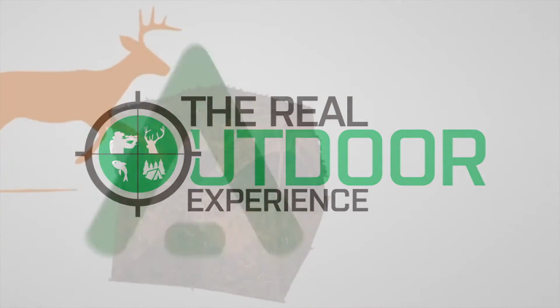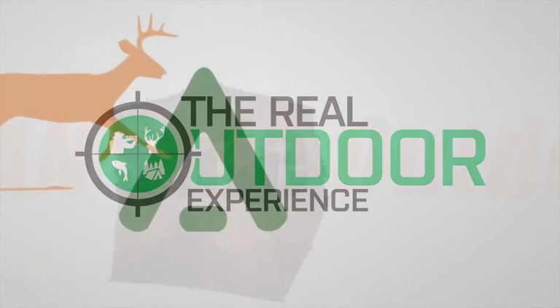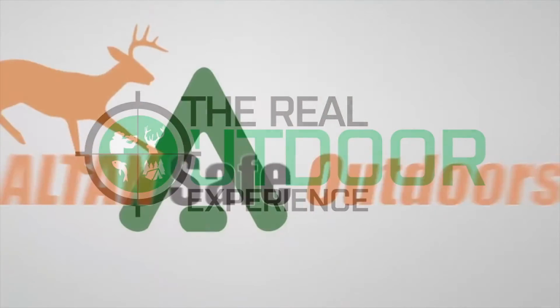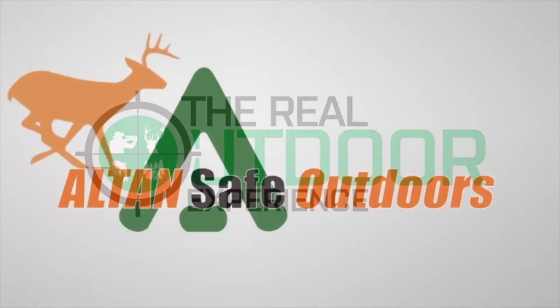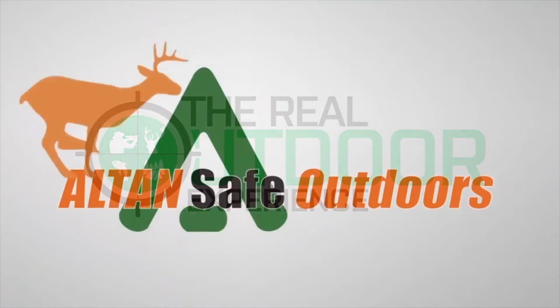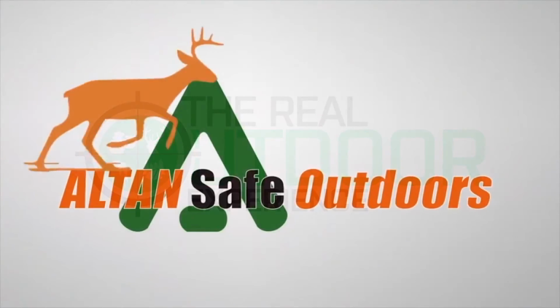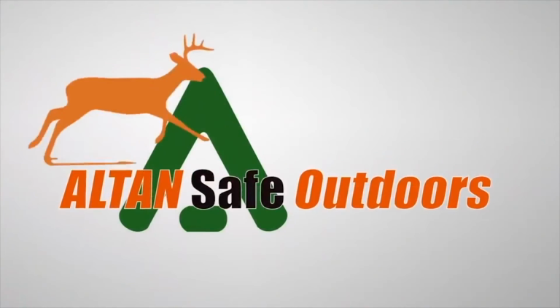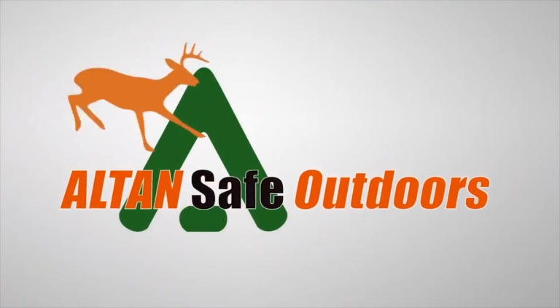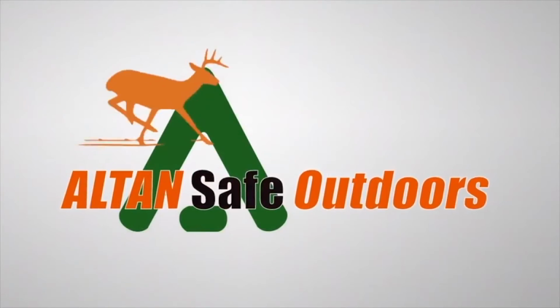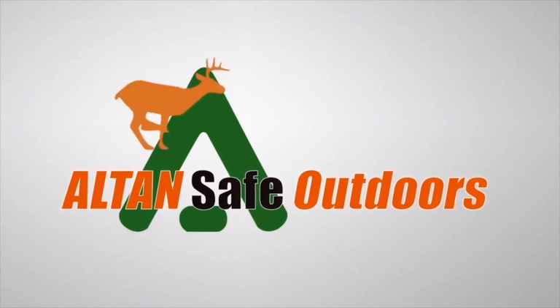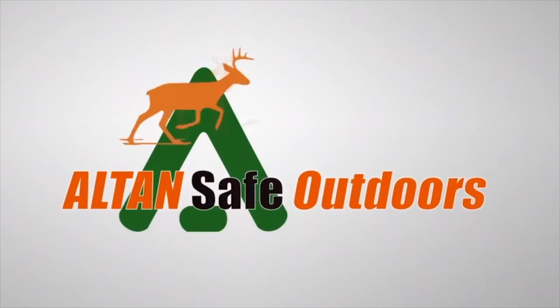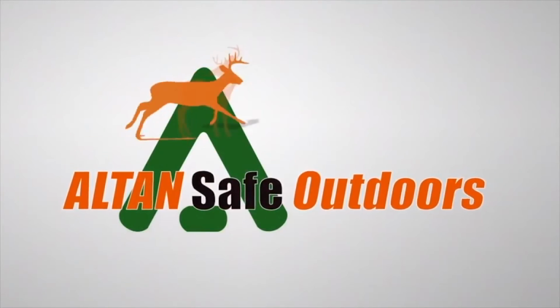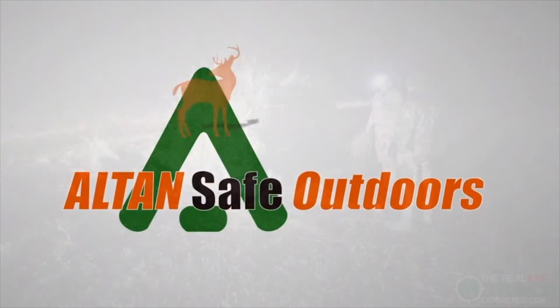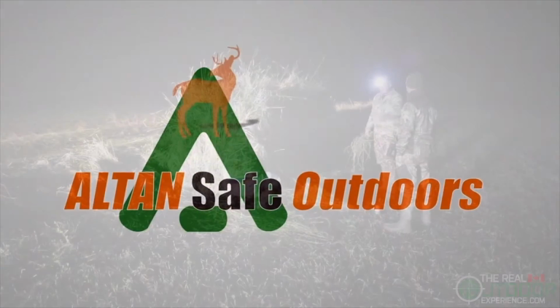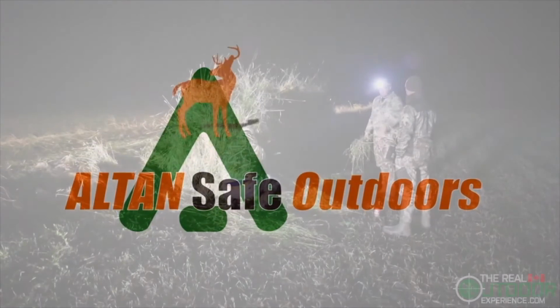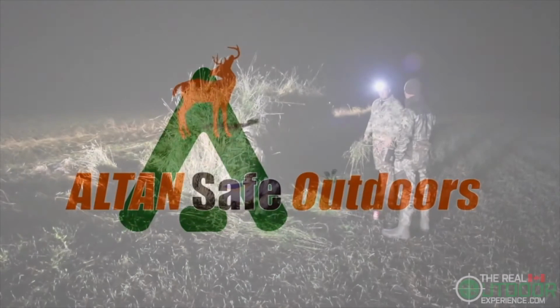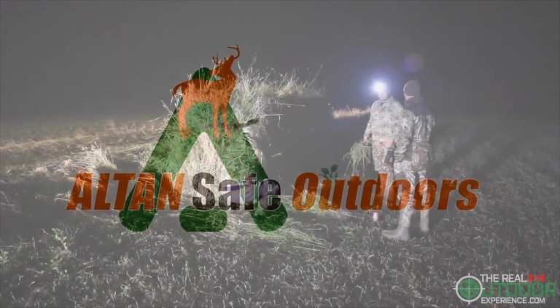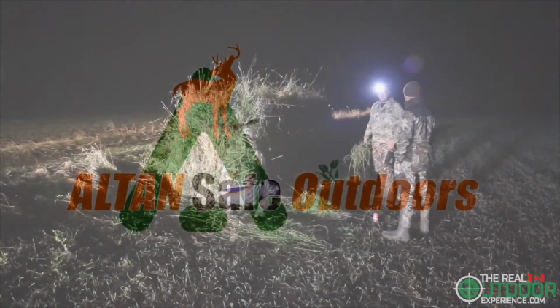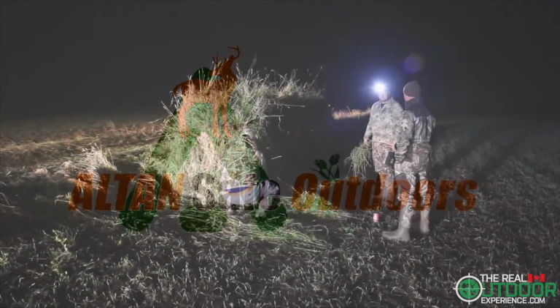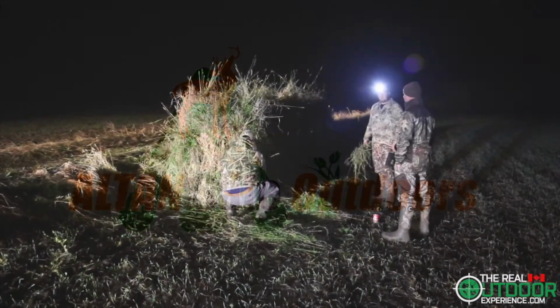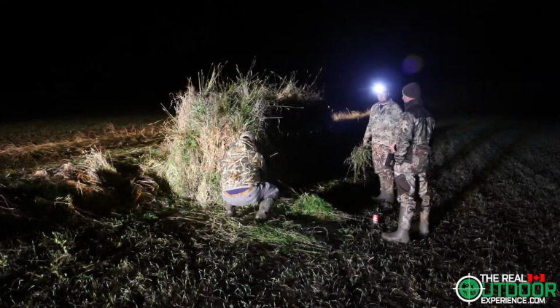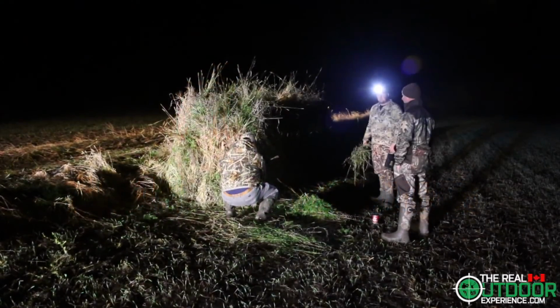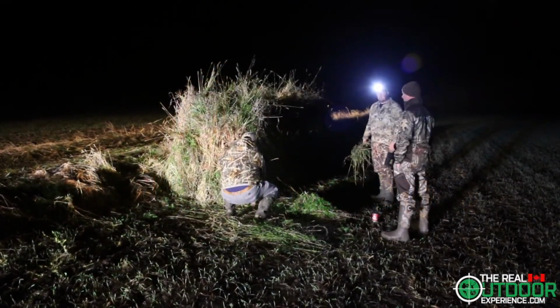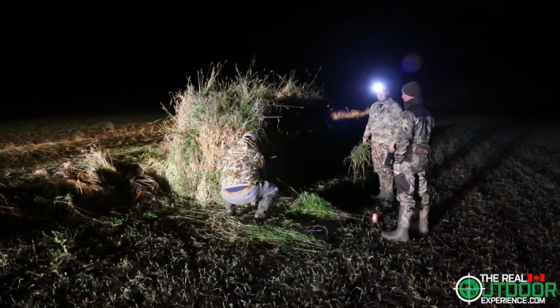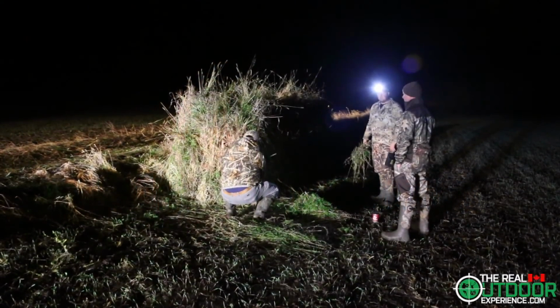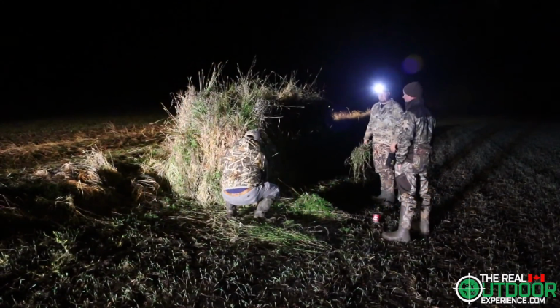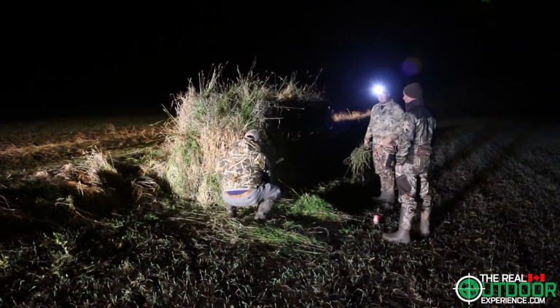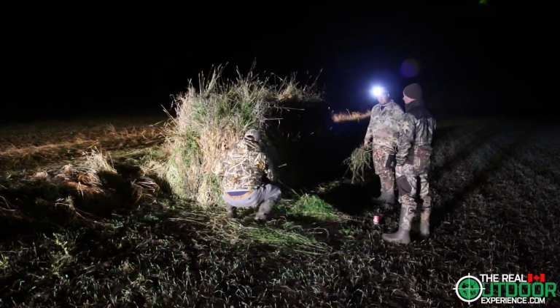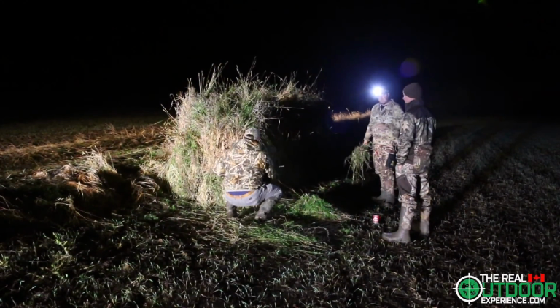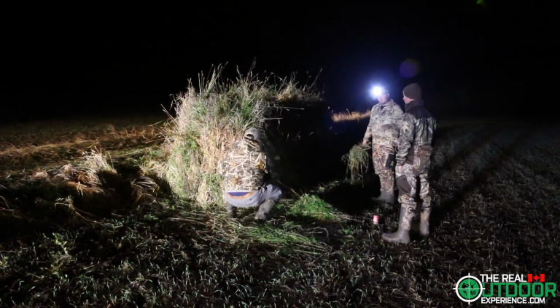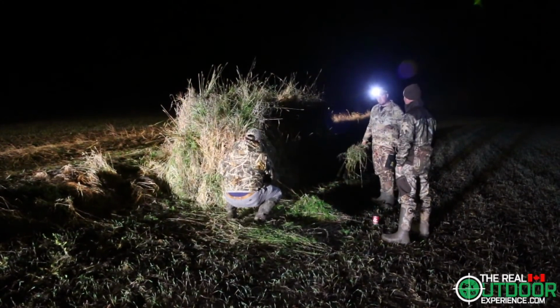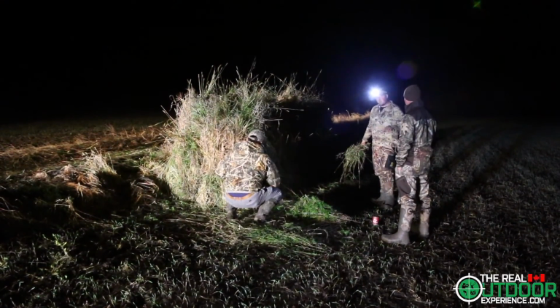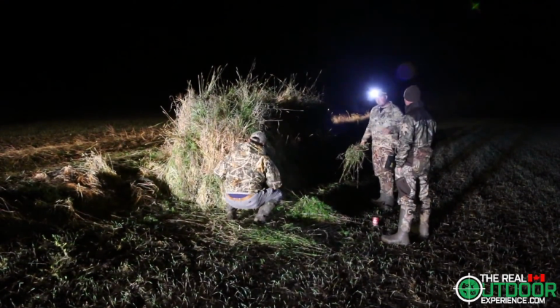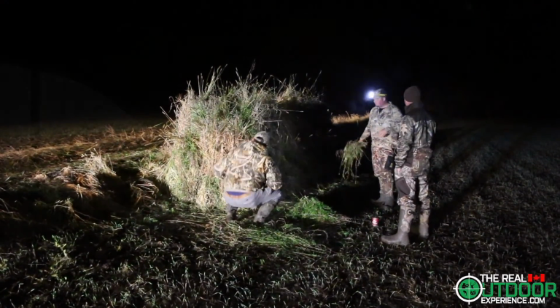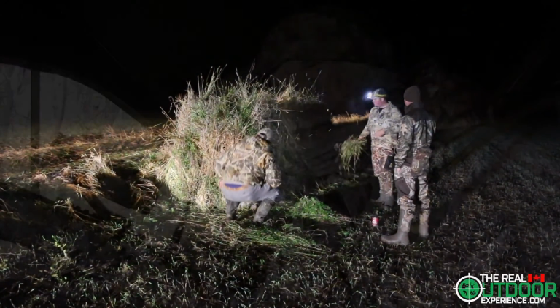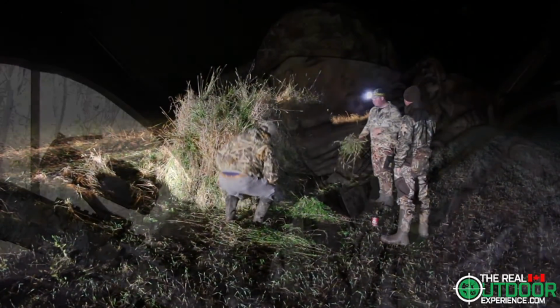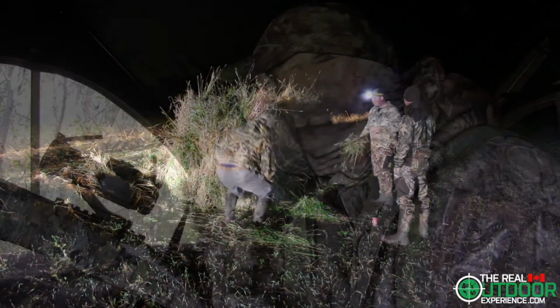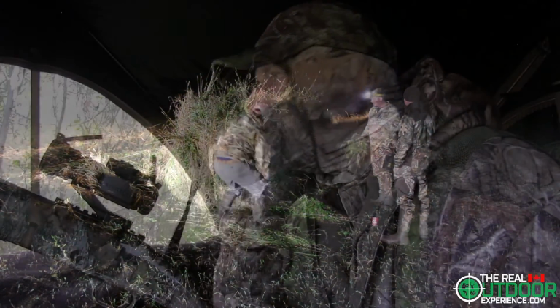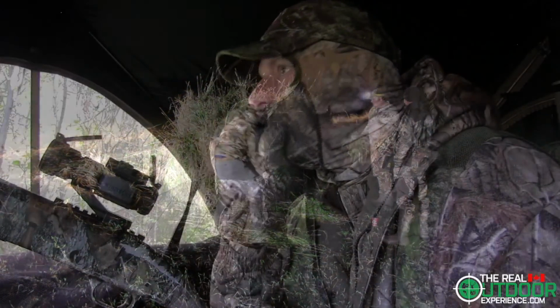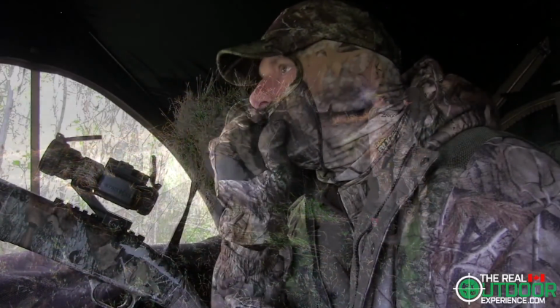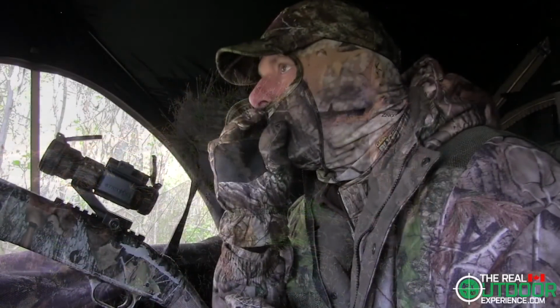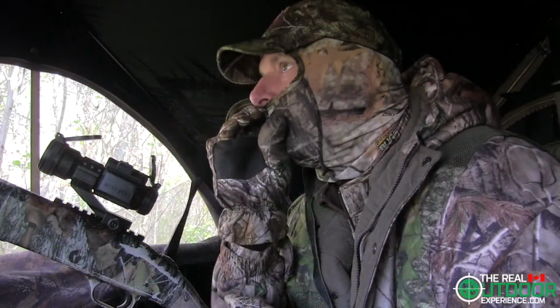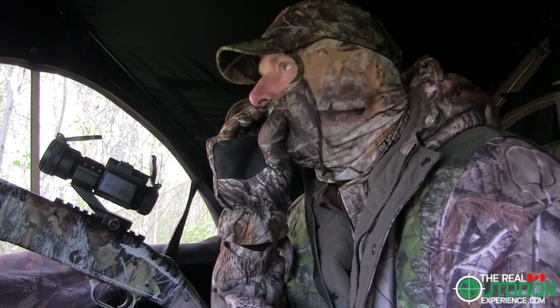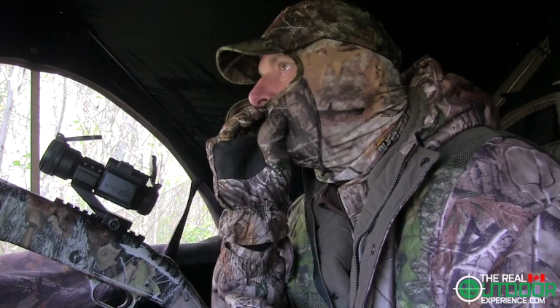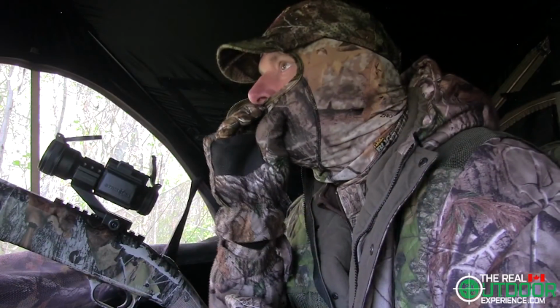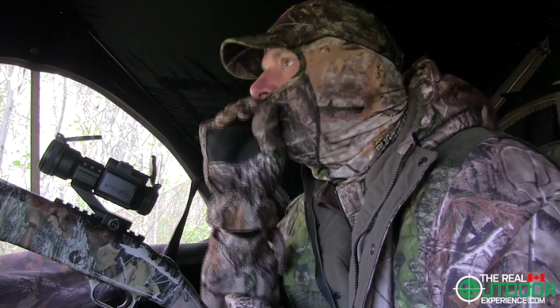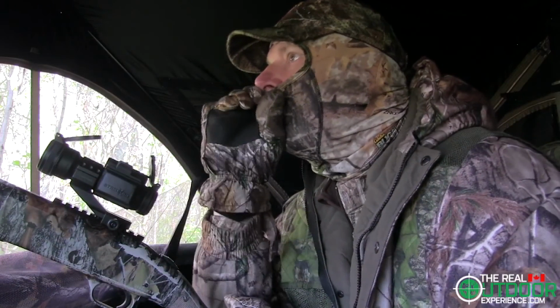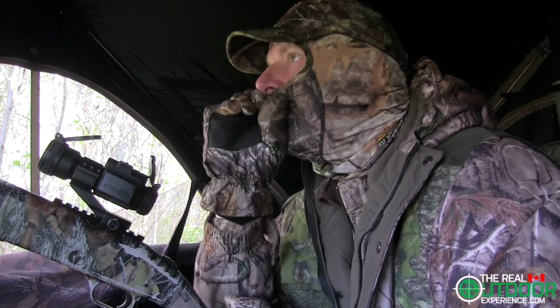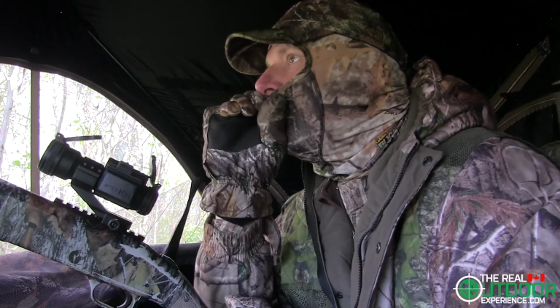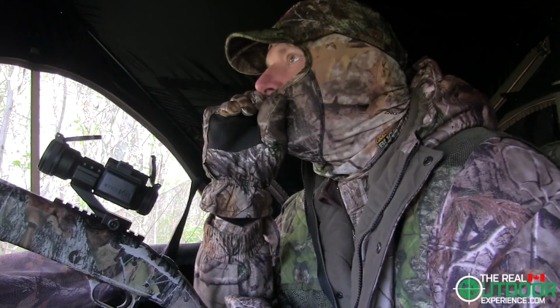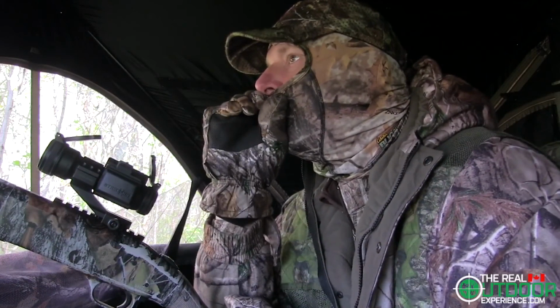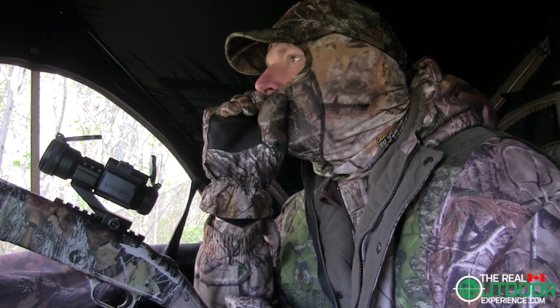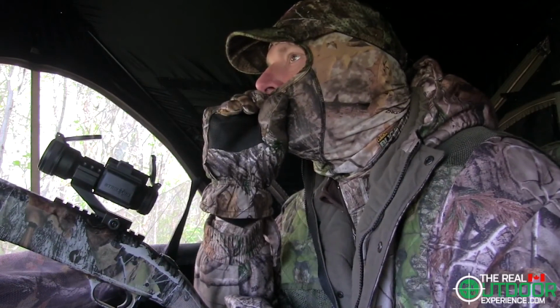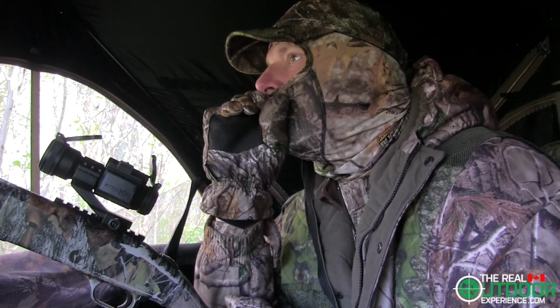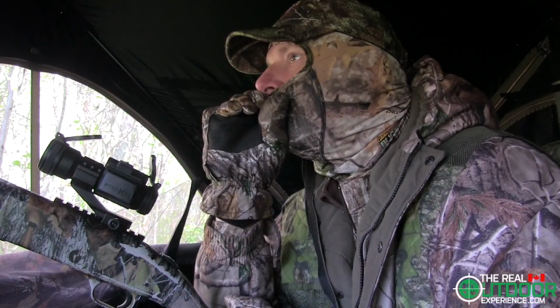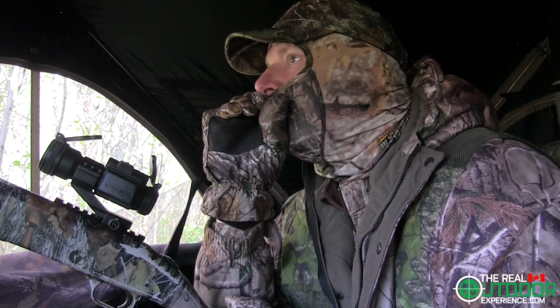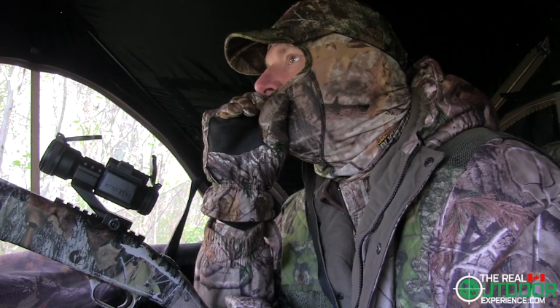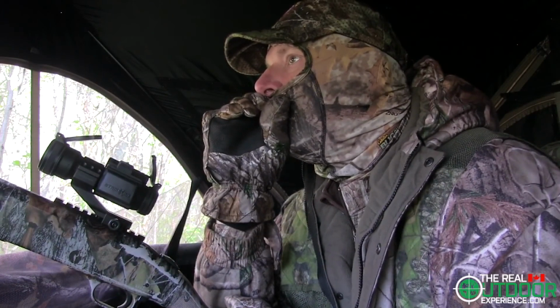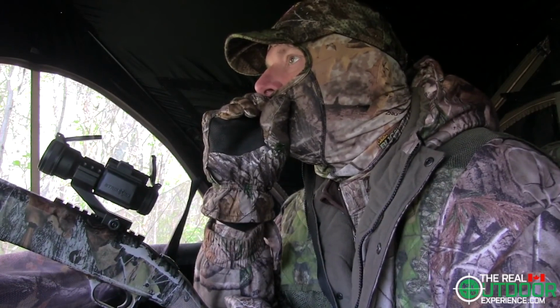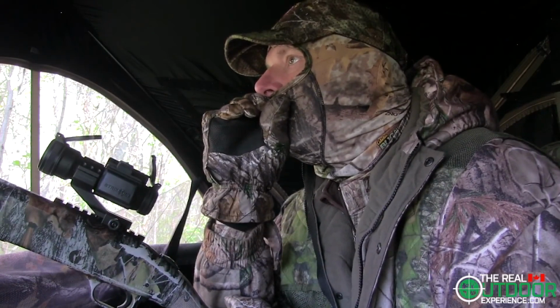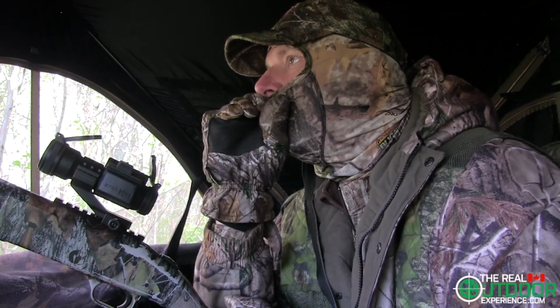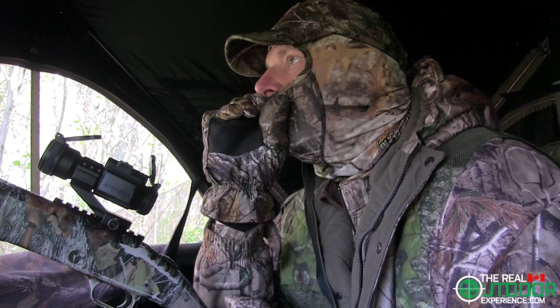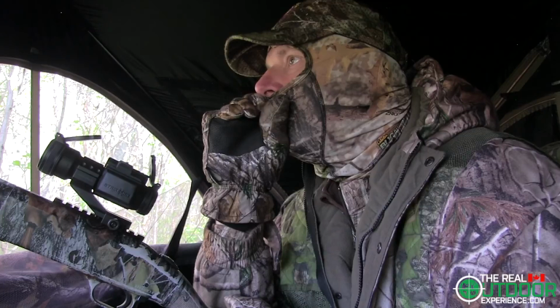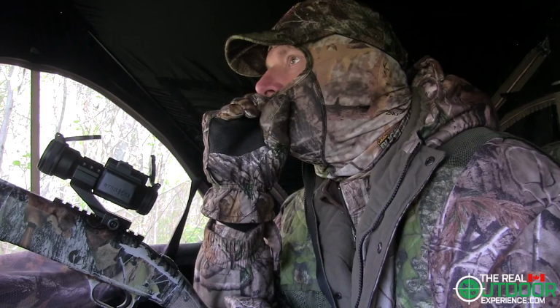Welcome to another product spotlight from Altan Safe Outdoors. I'm your host Carl and Riley from The Real Outdoor Experience. Now let's get to it.